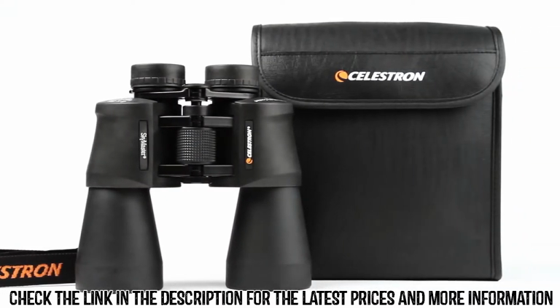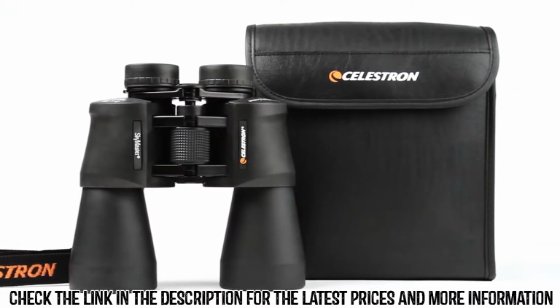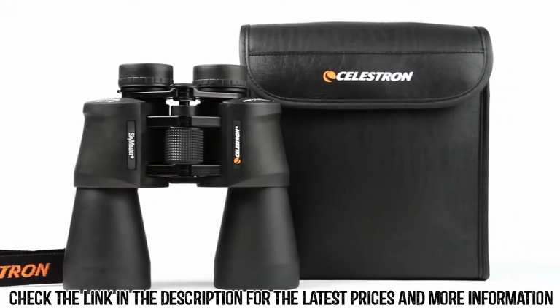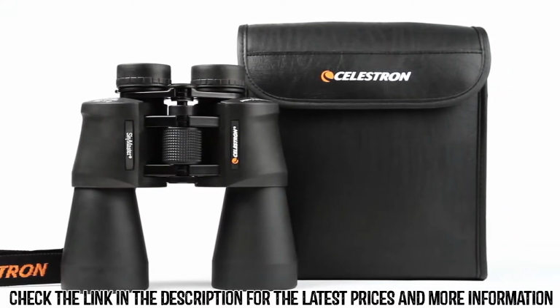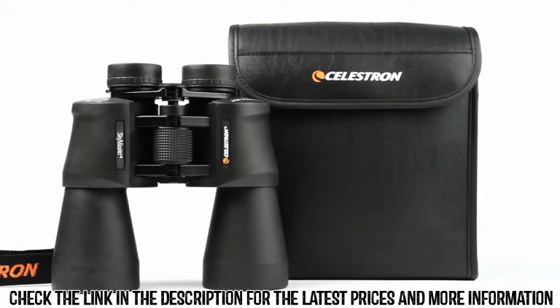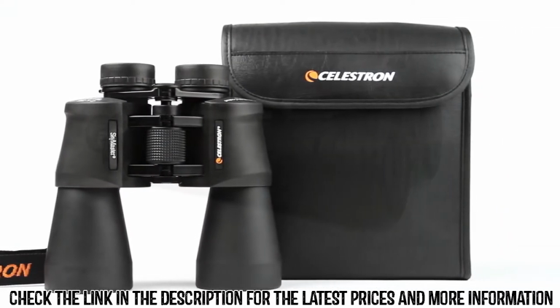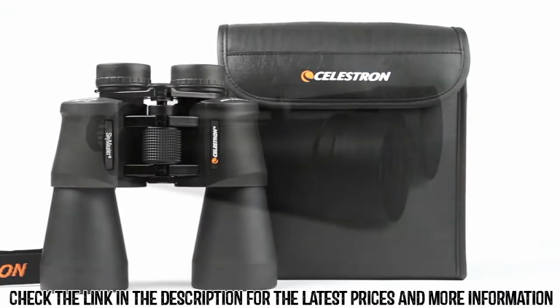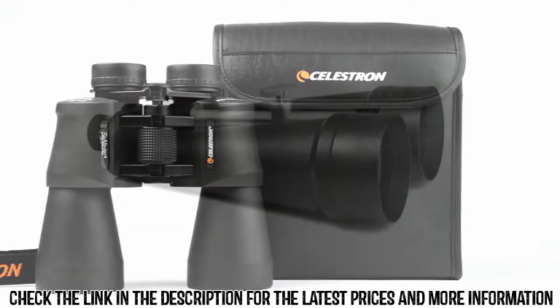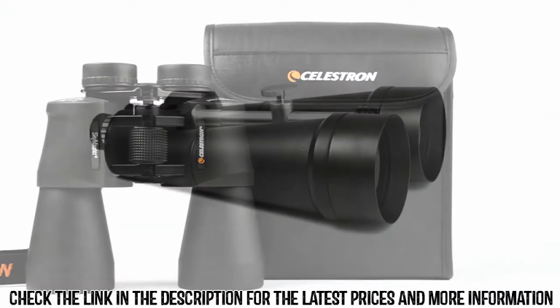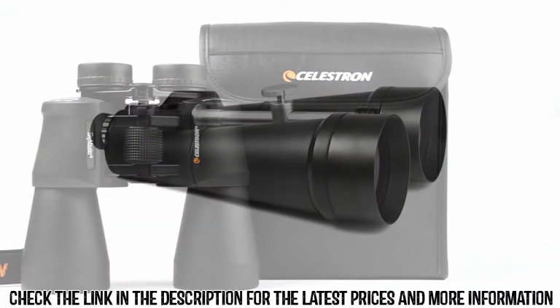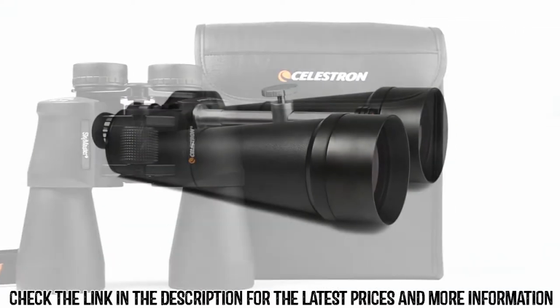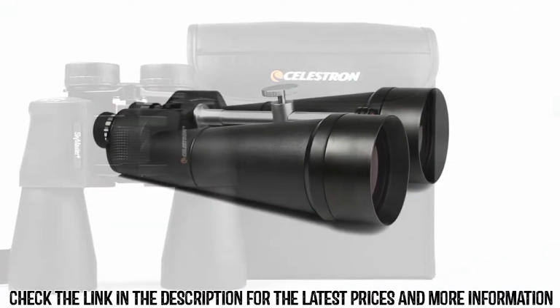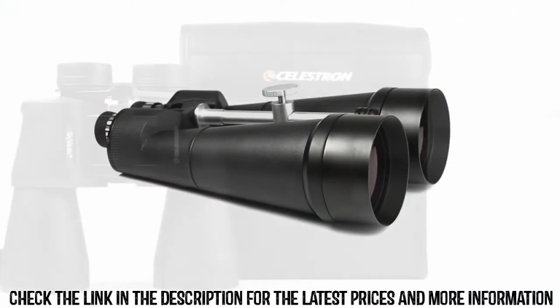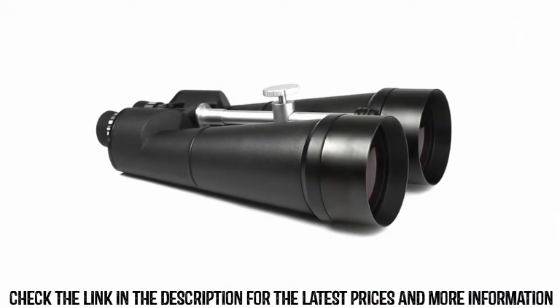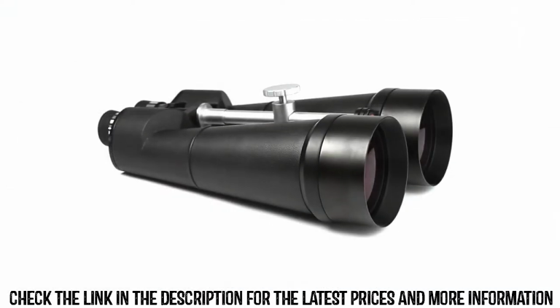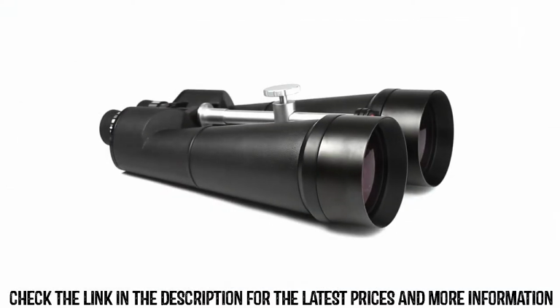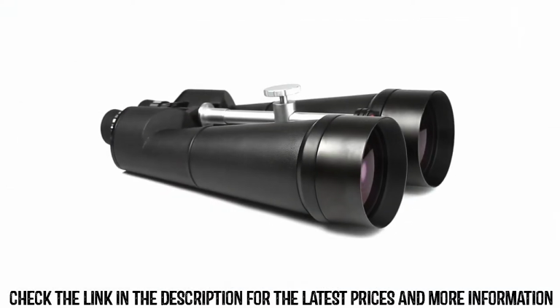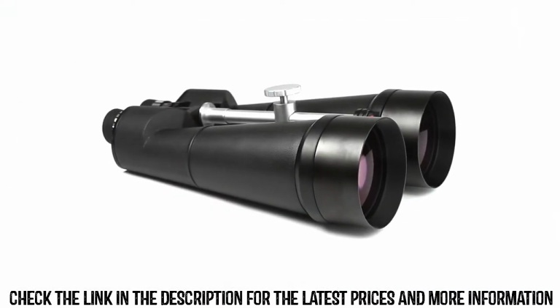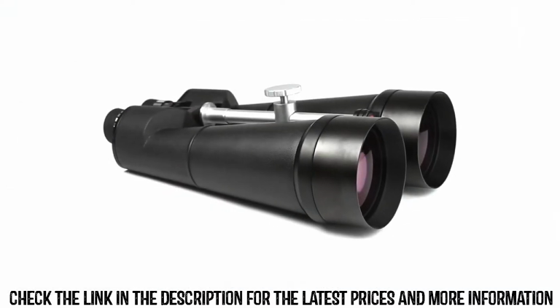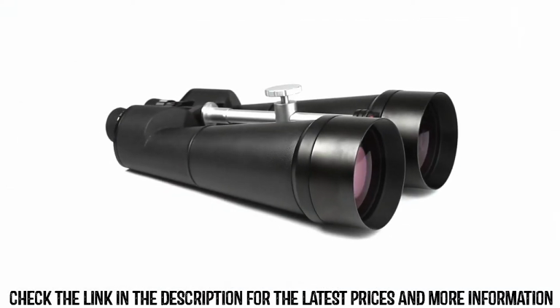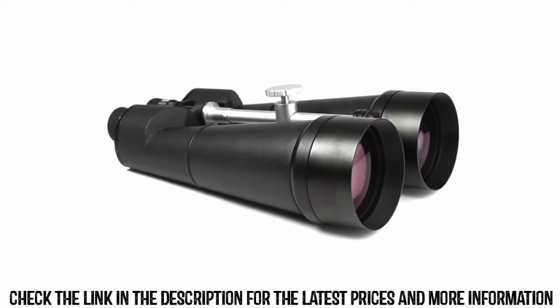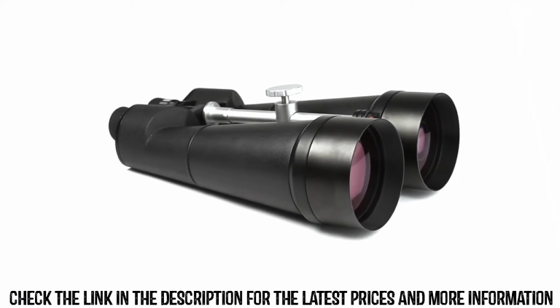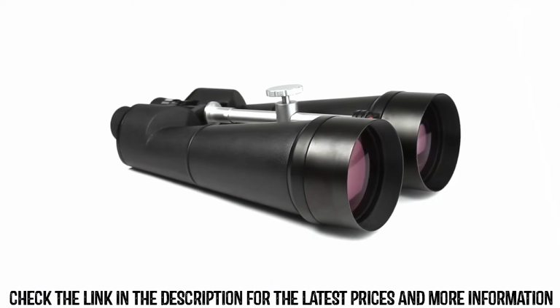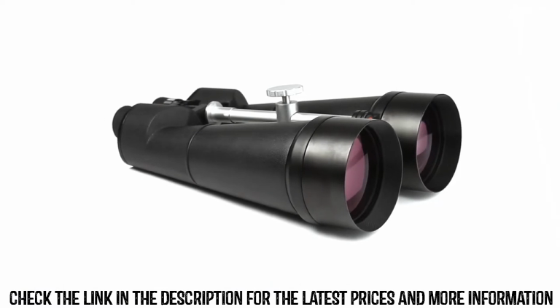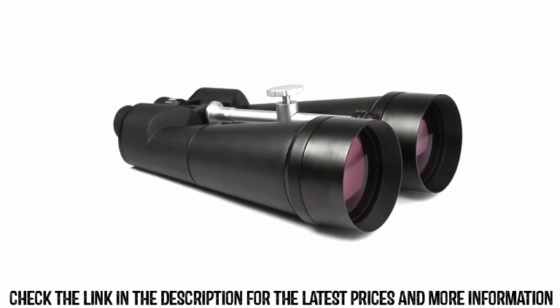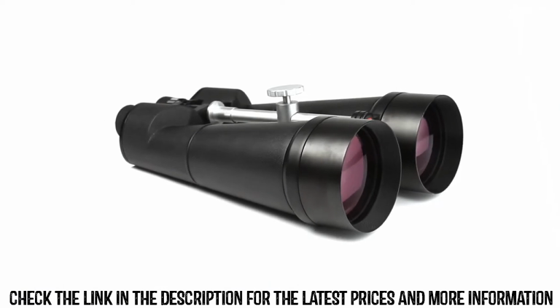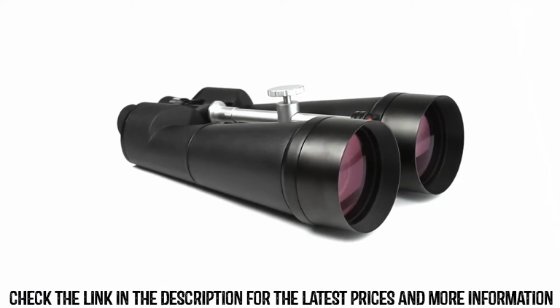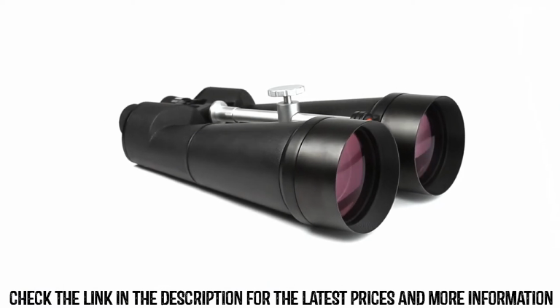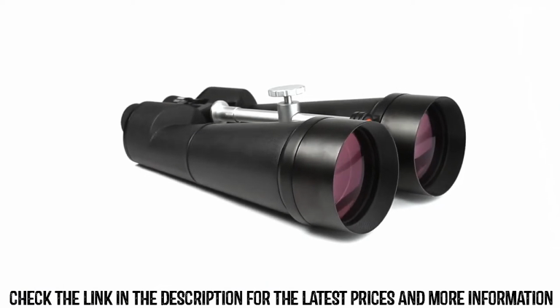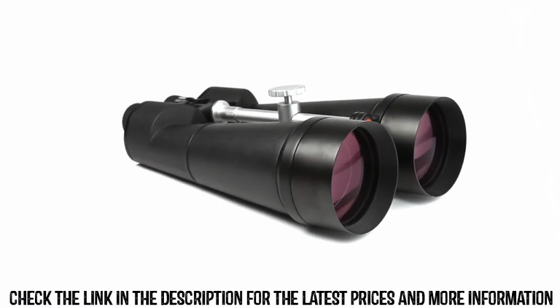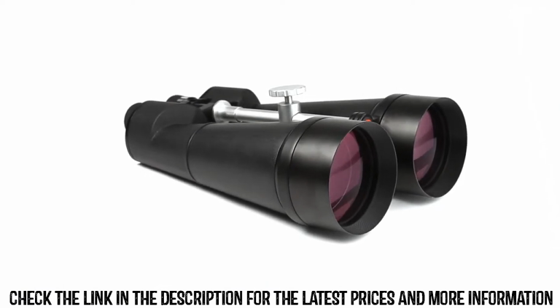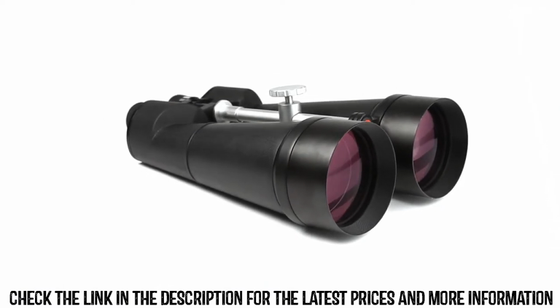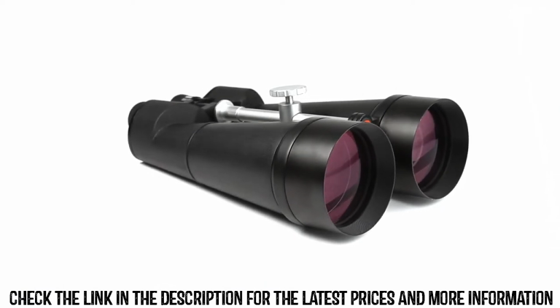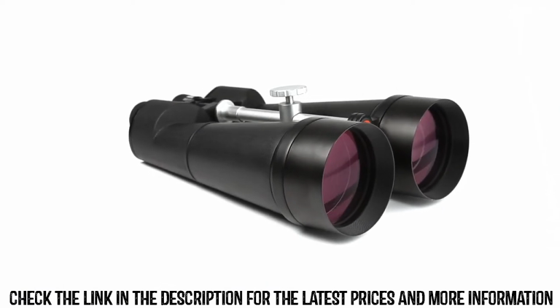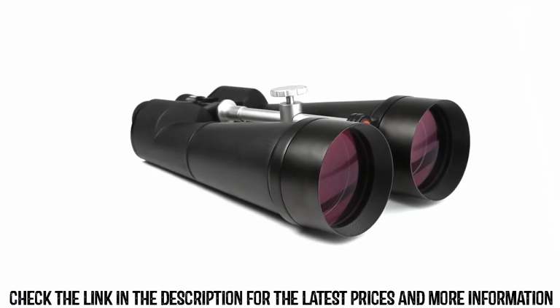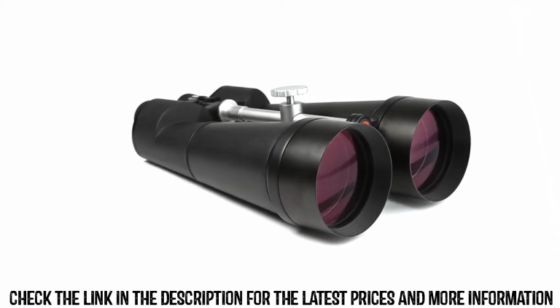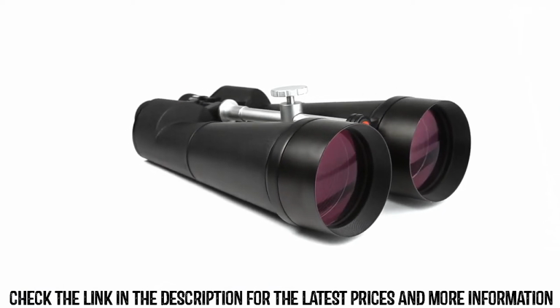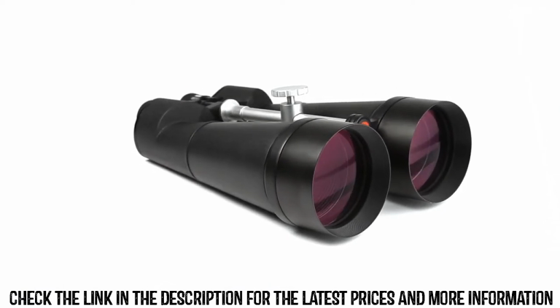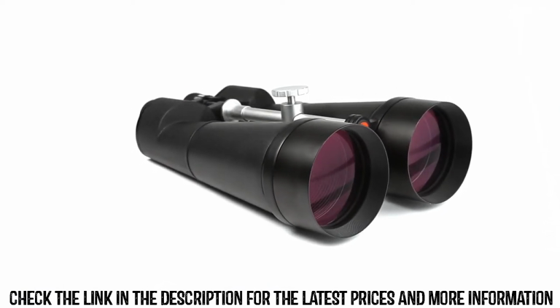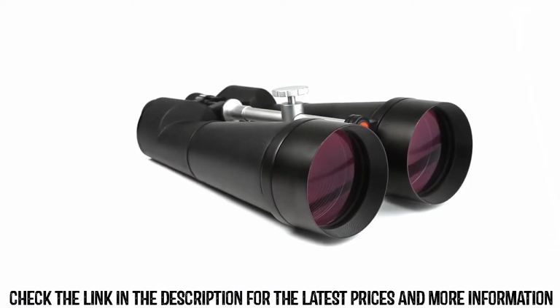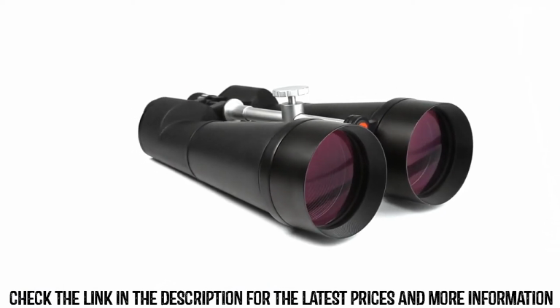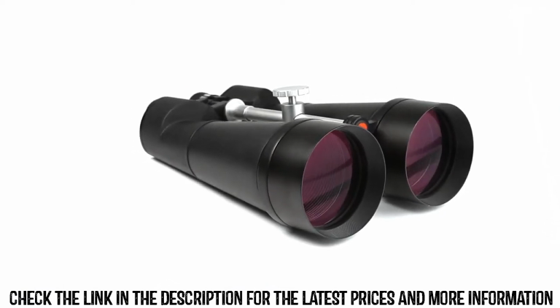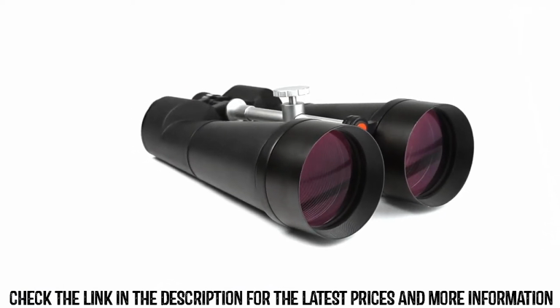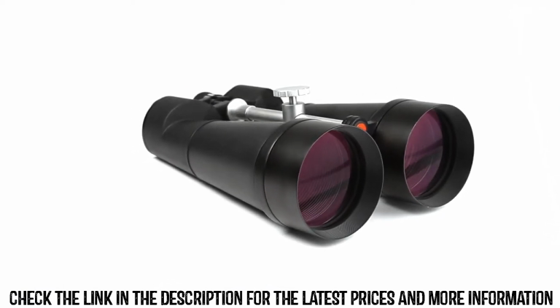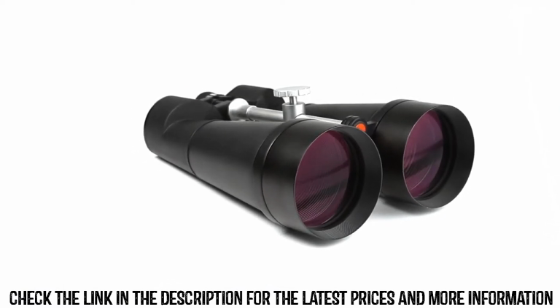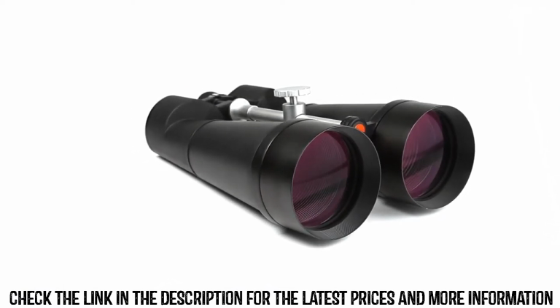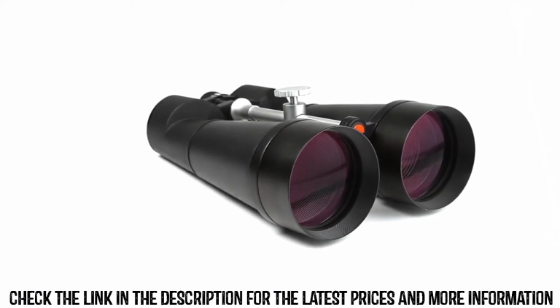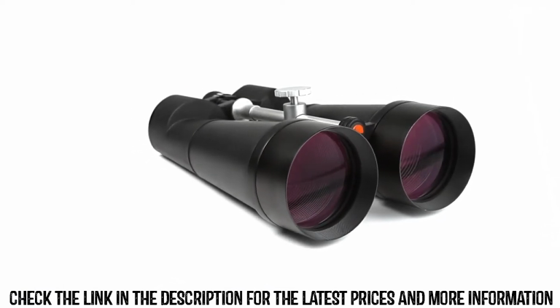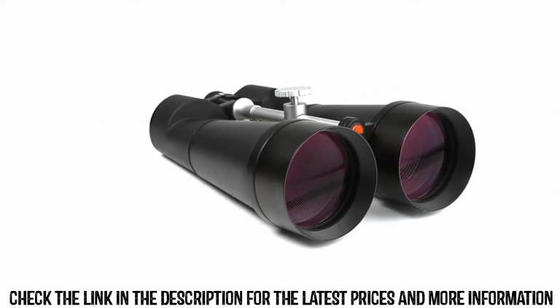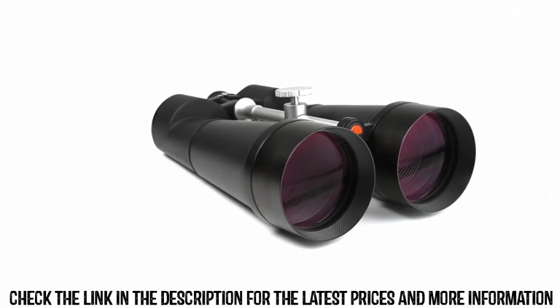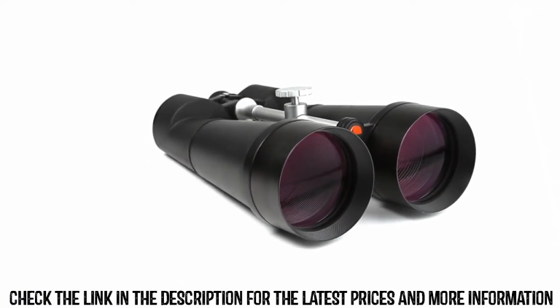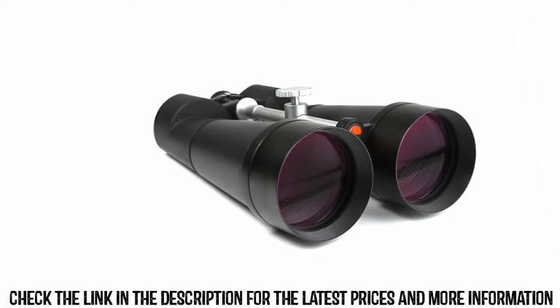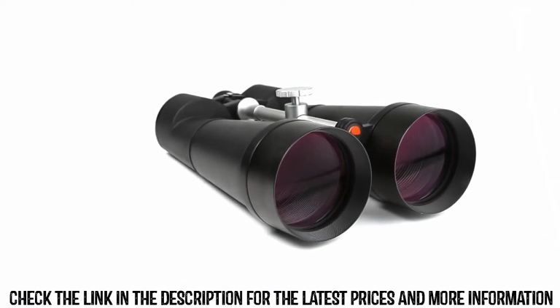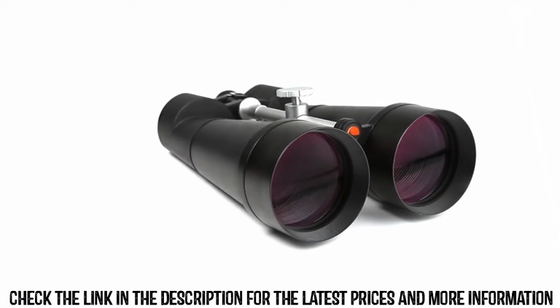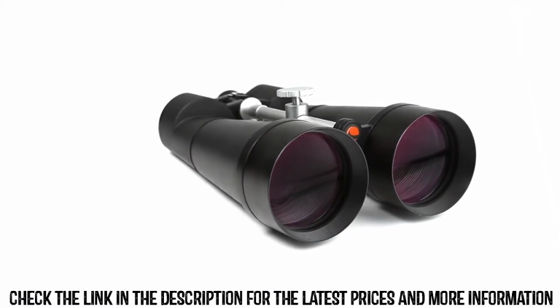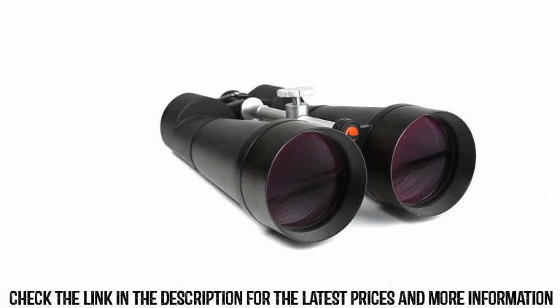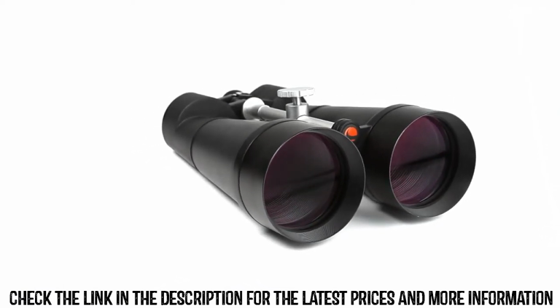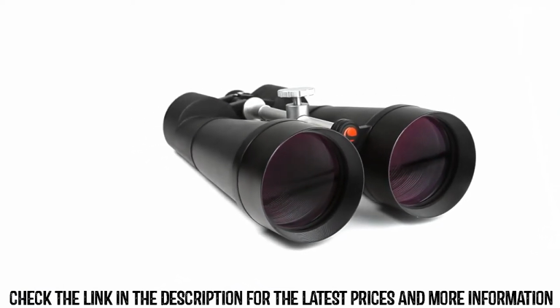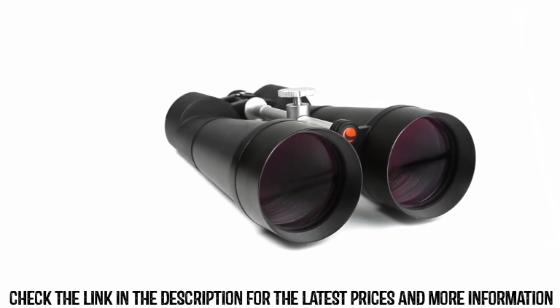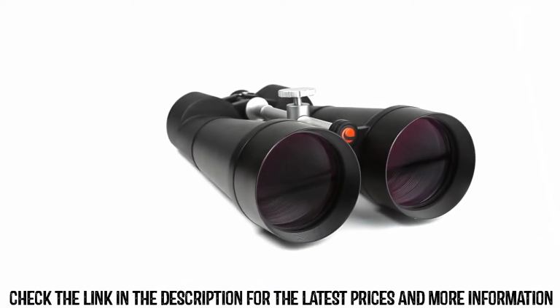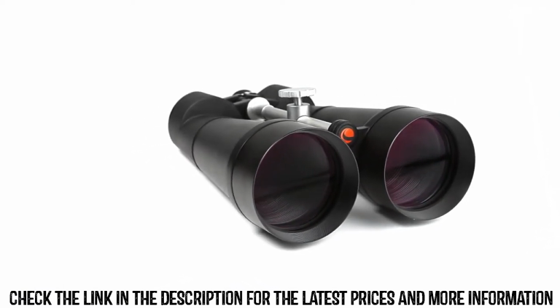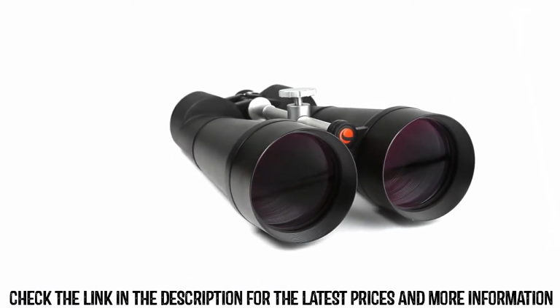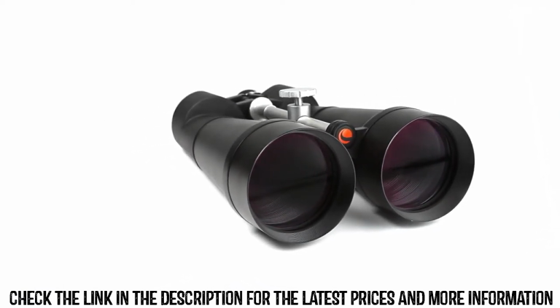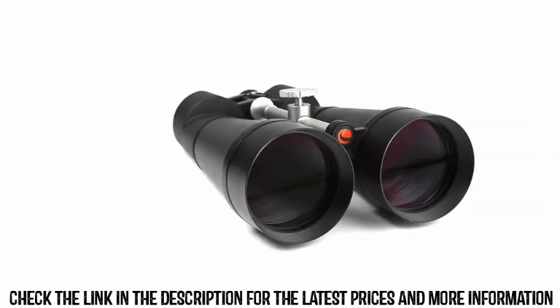Take your favorite outdoor hobbies to the next level with detailed high-magnification views from a pair of SkyMaster binoculars.